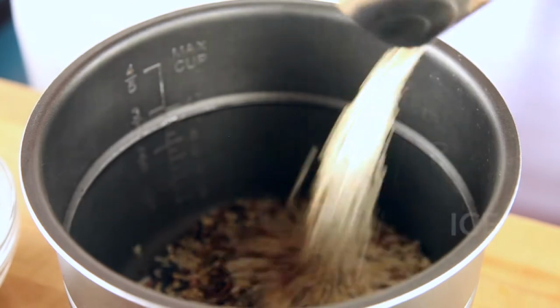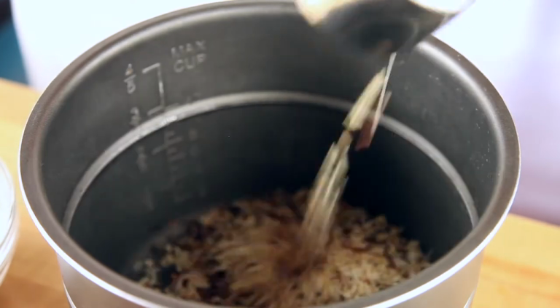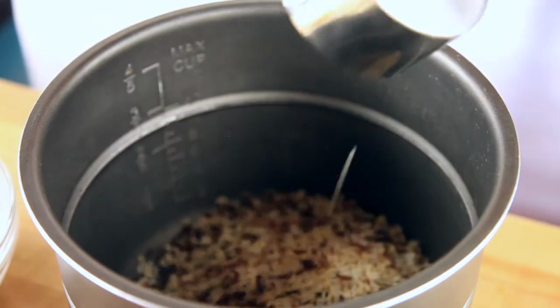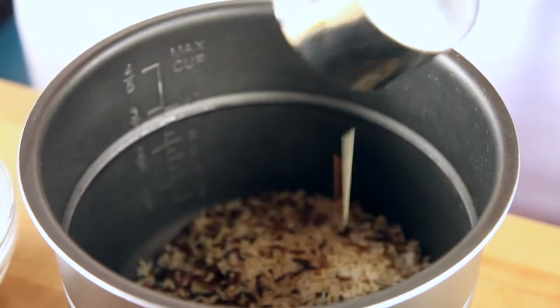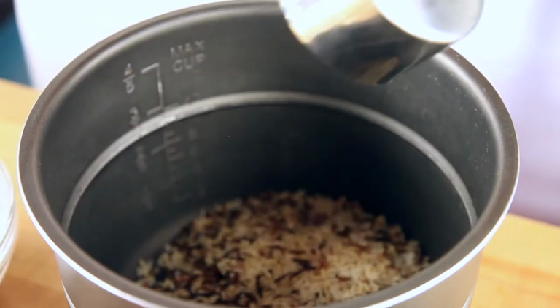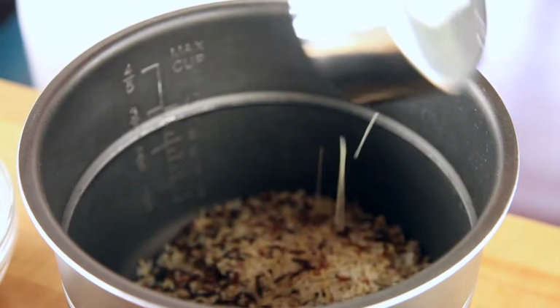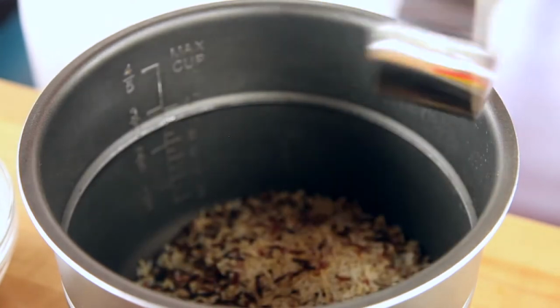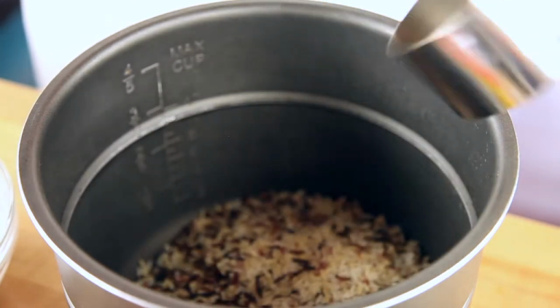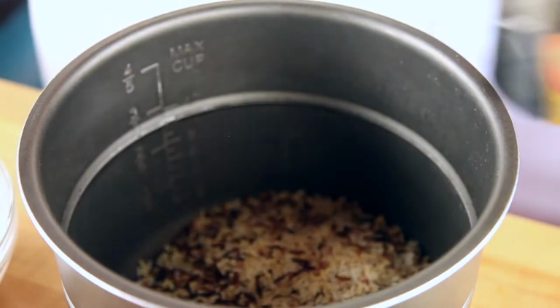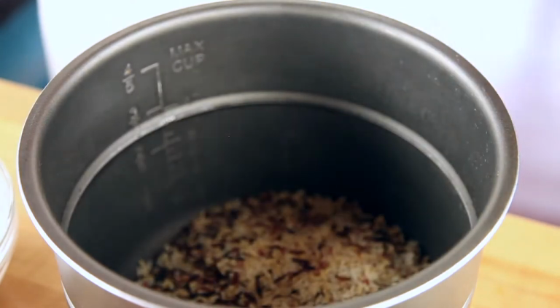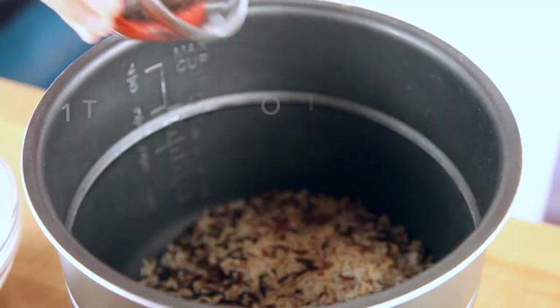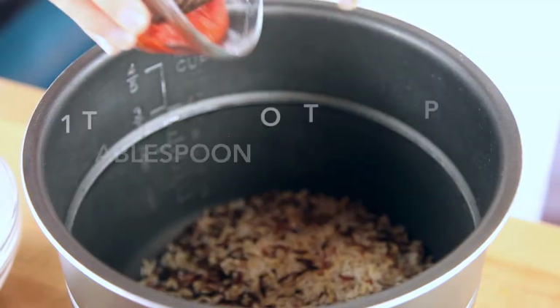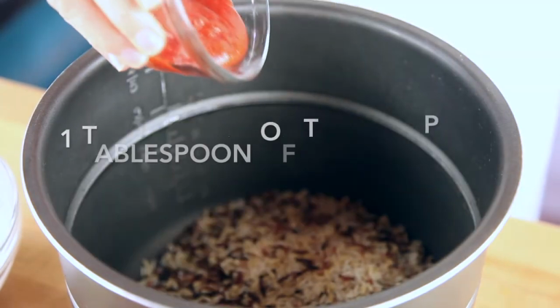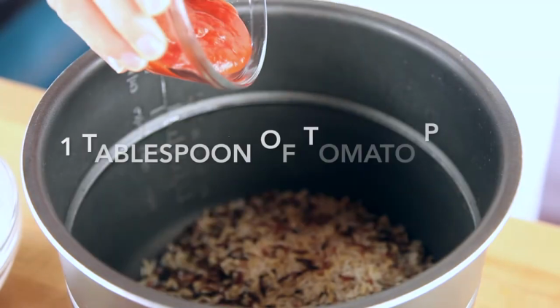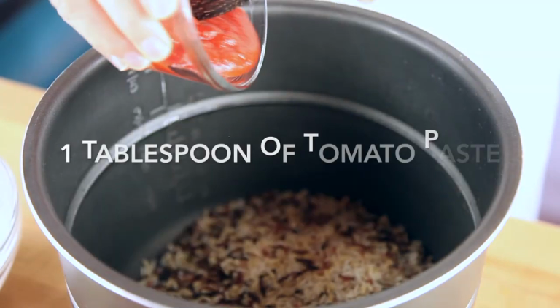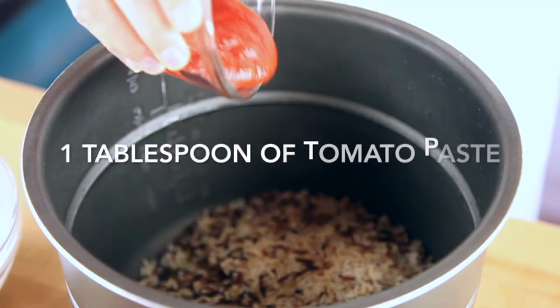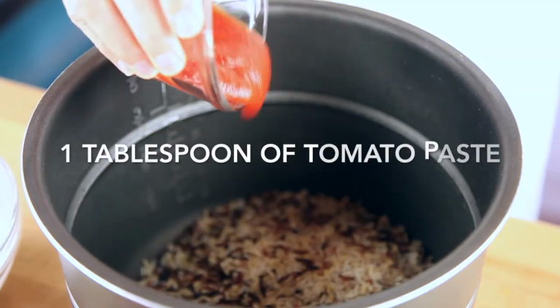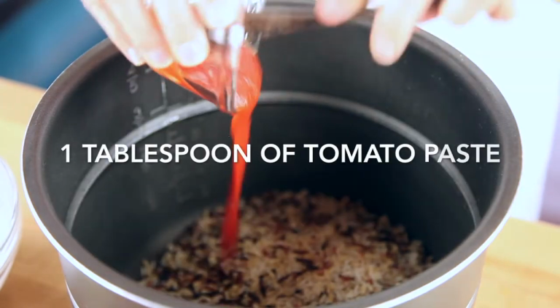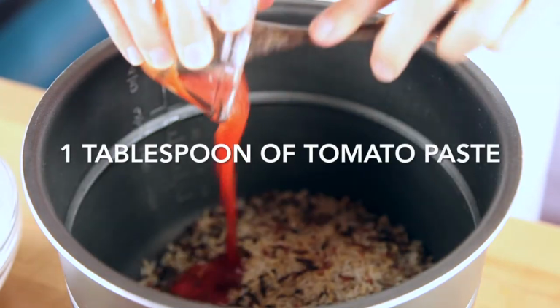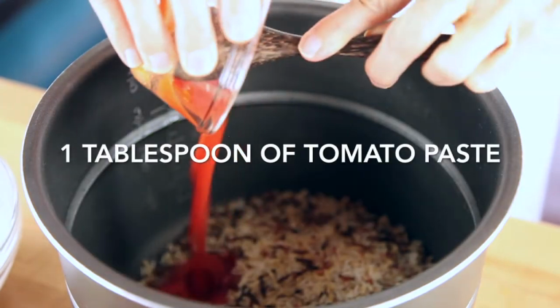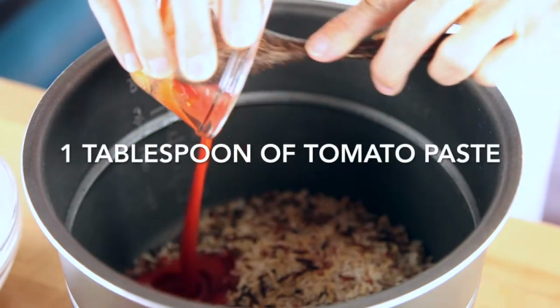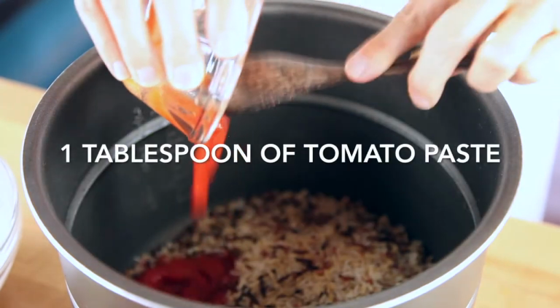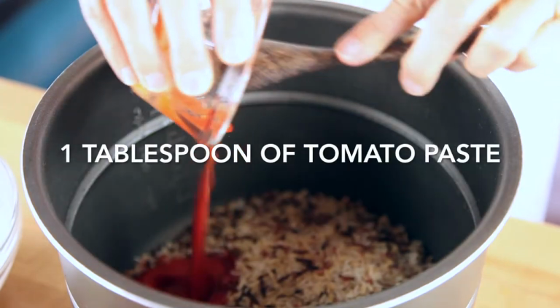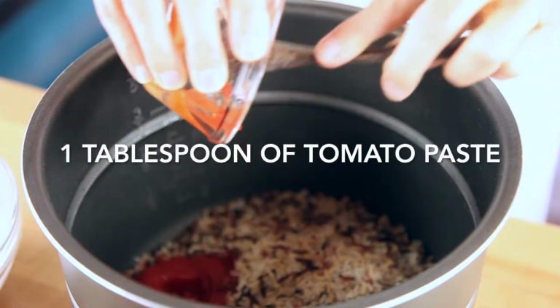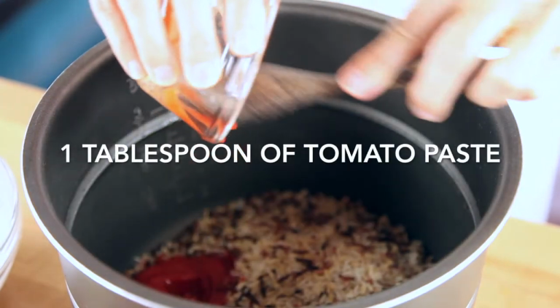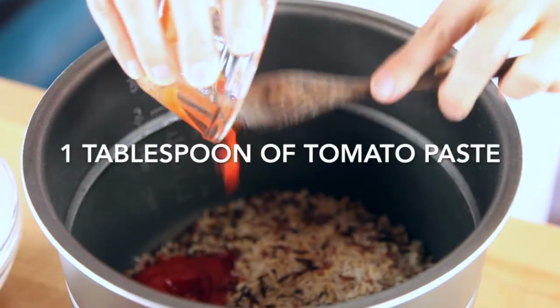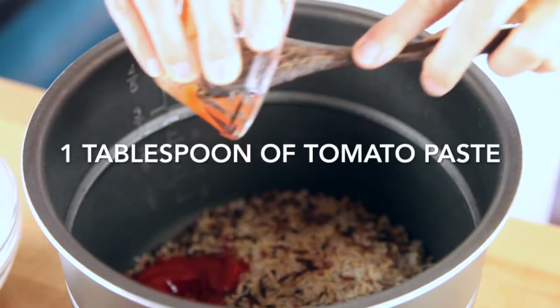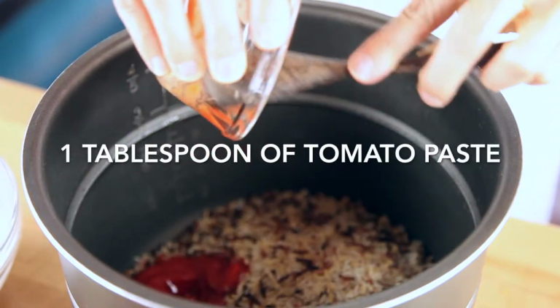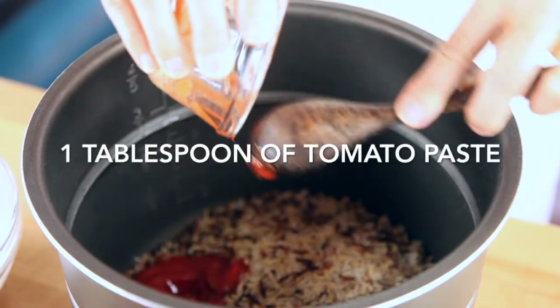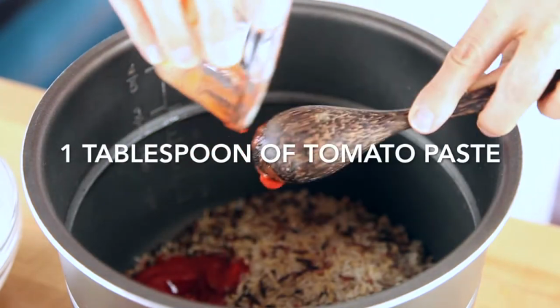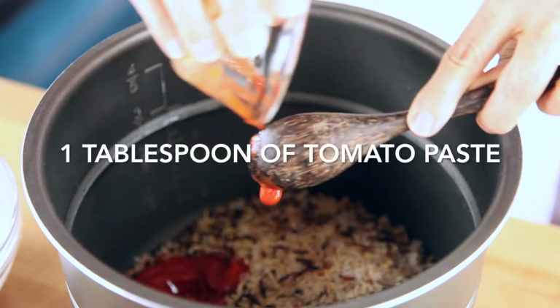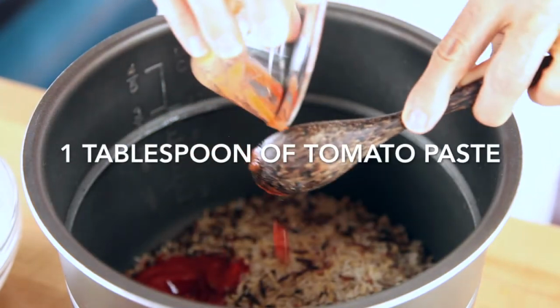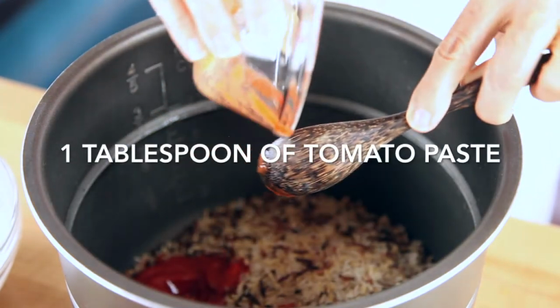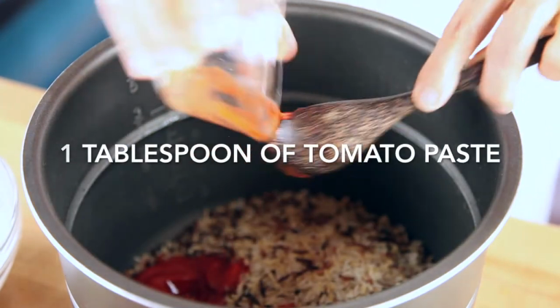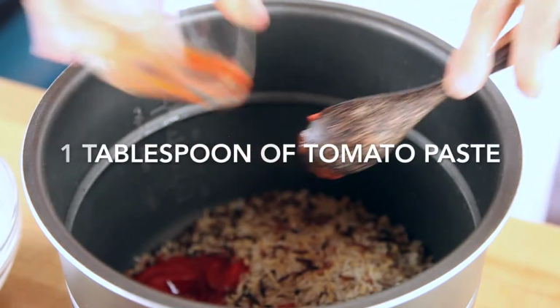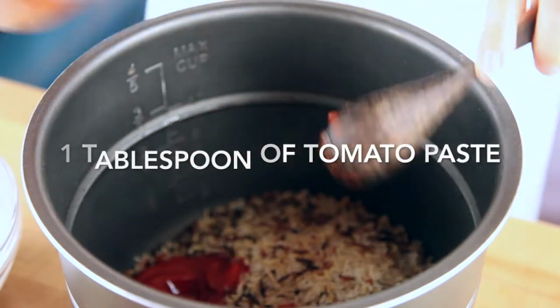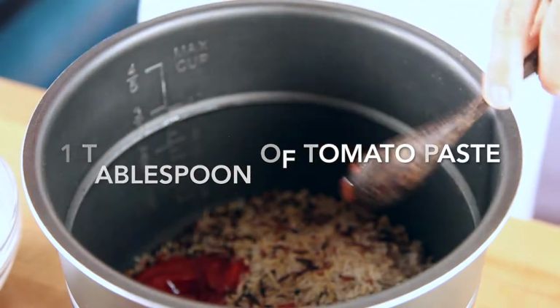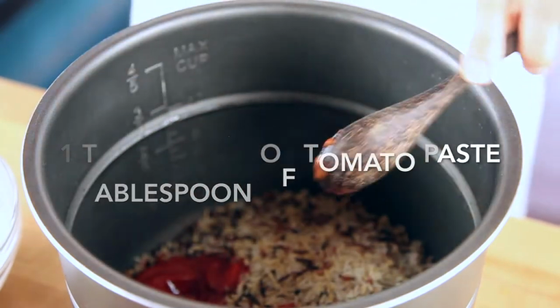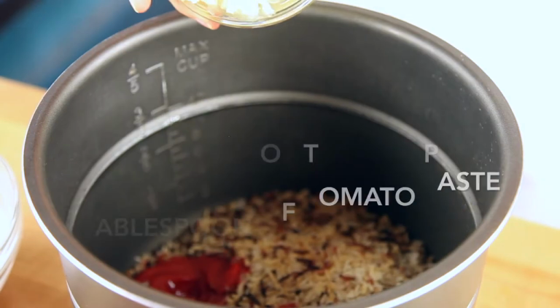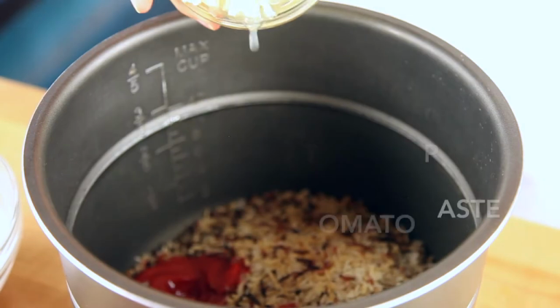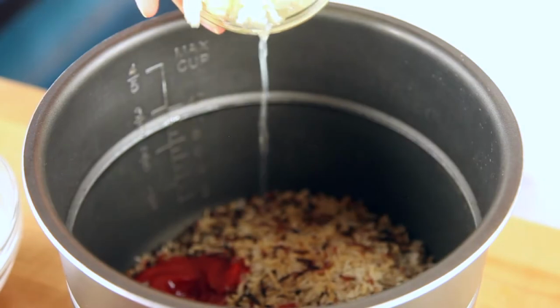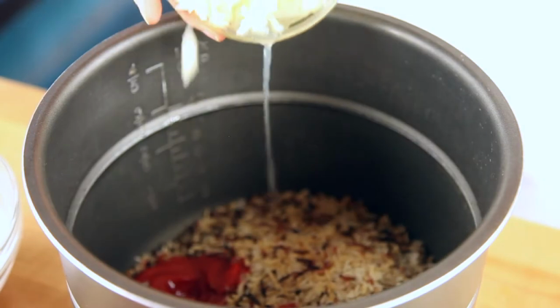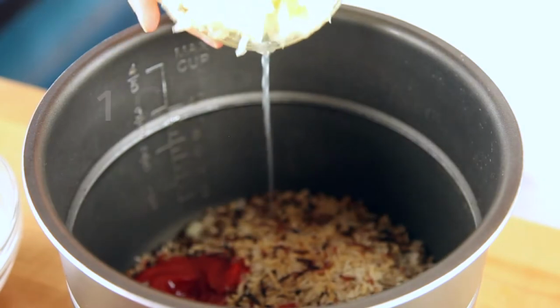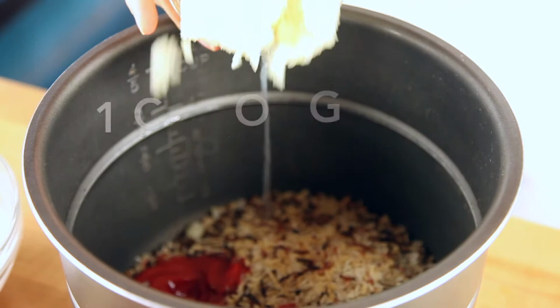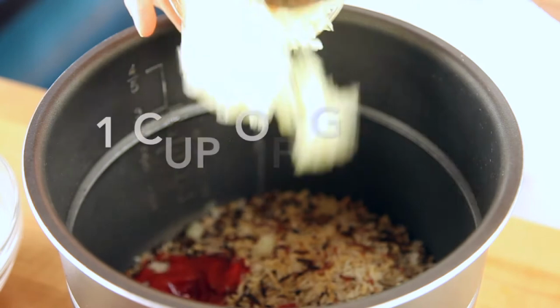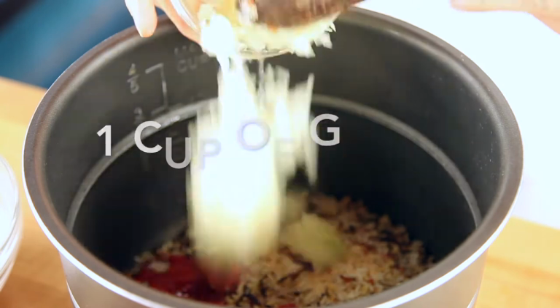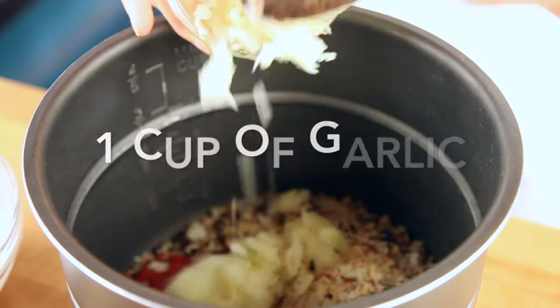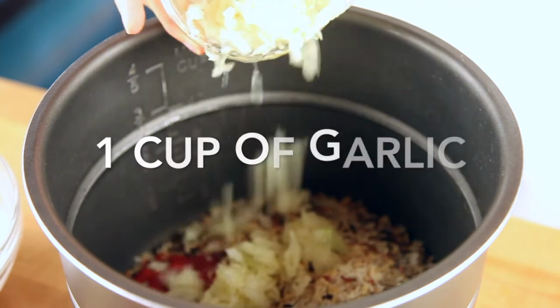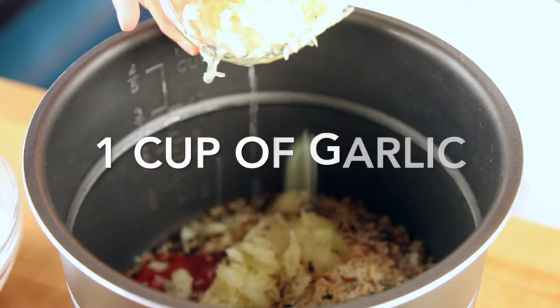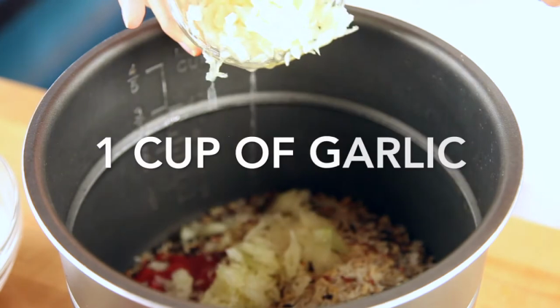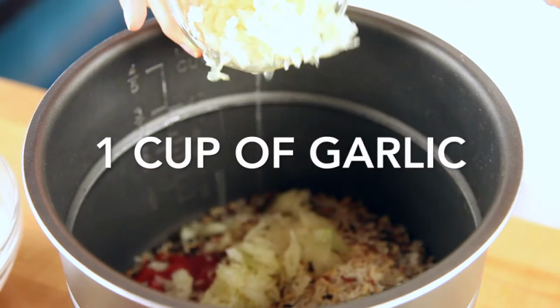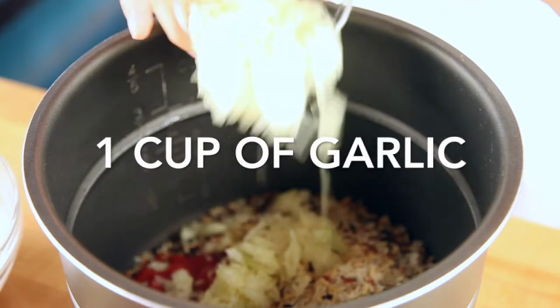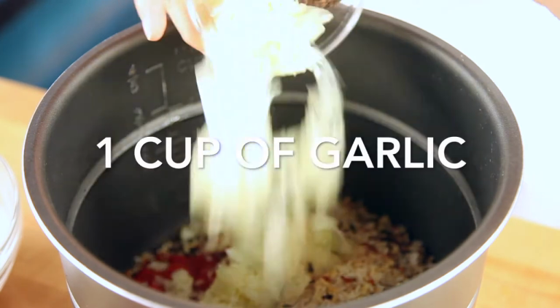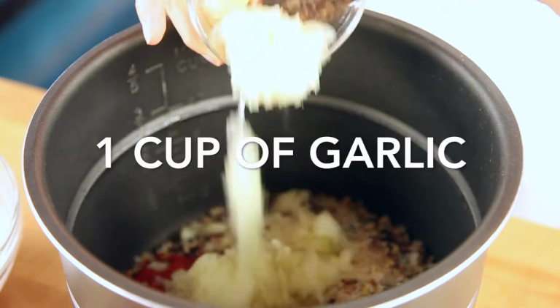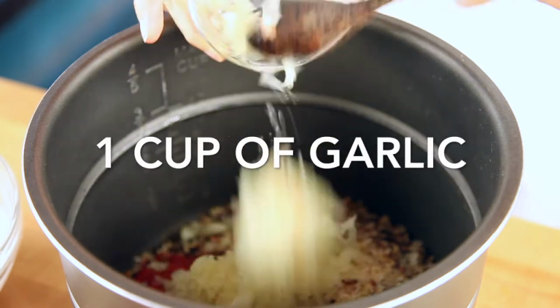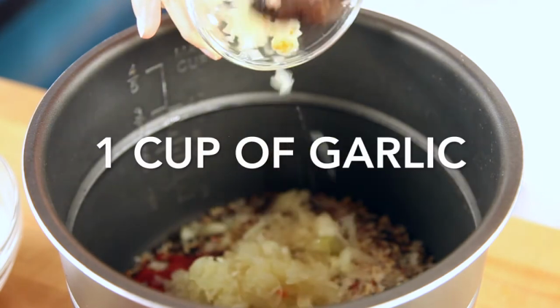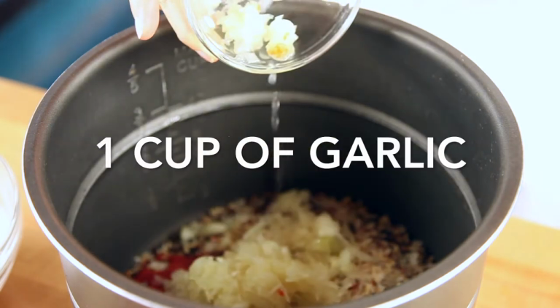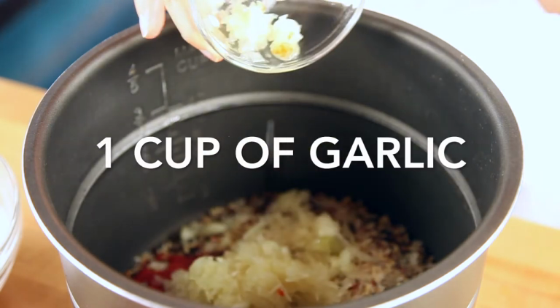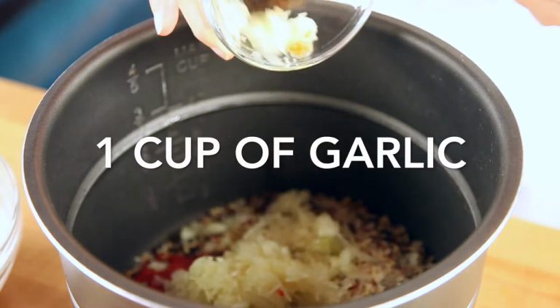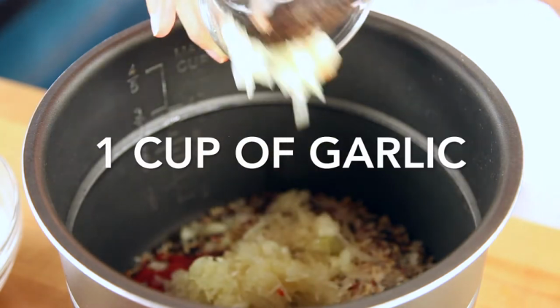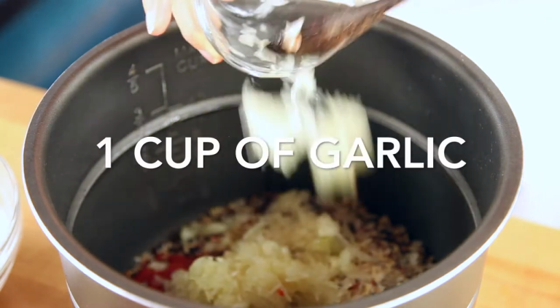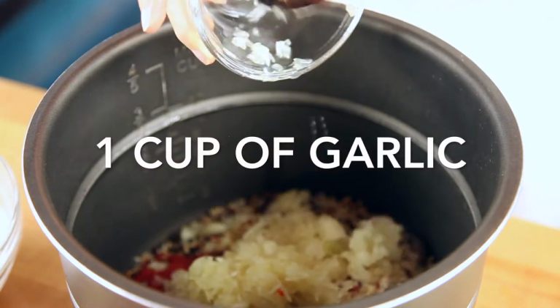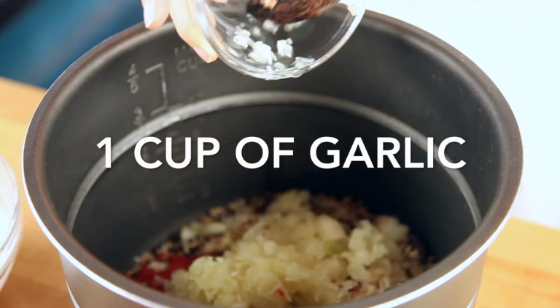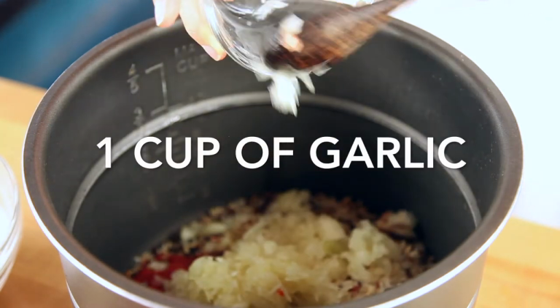You don't have to look at it and do anything to it. It will cook on its own. It's delicious.